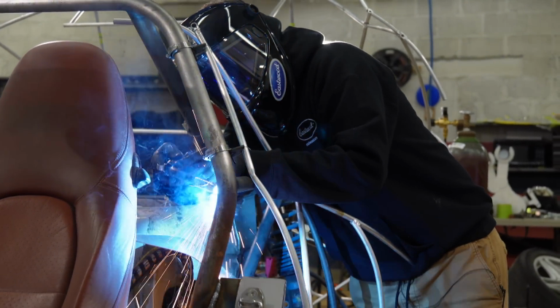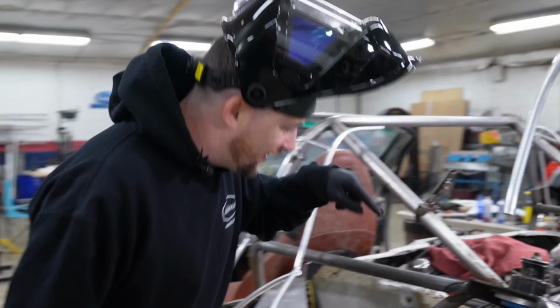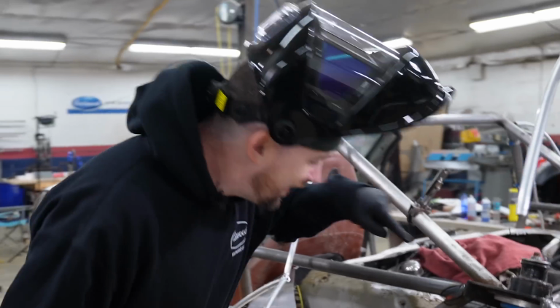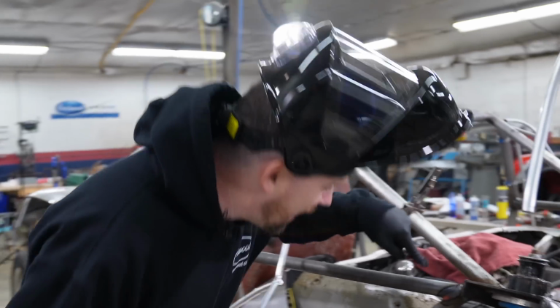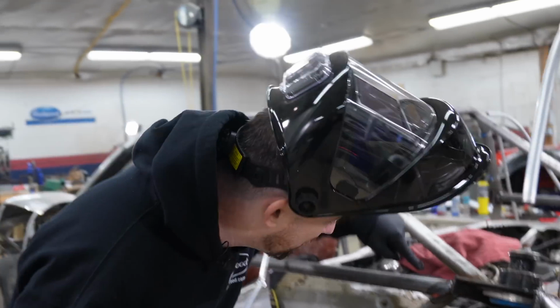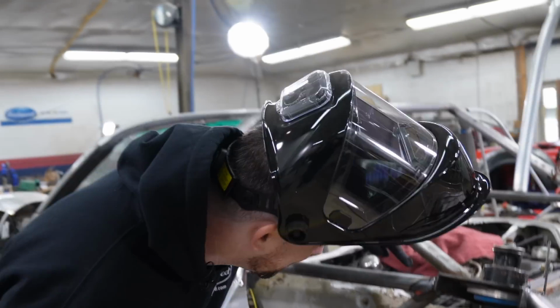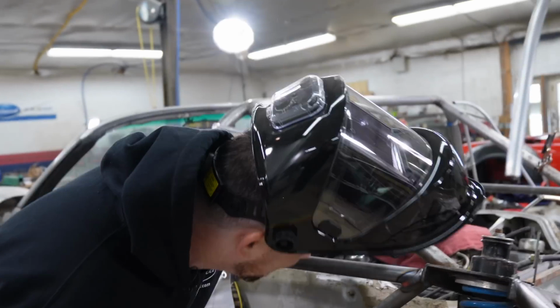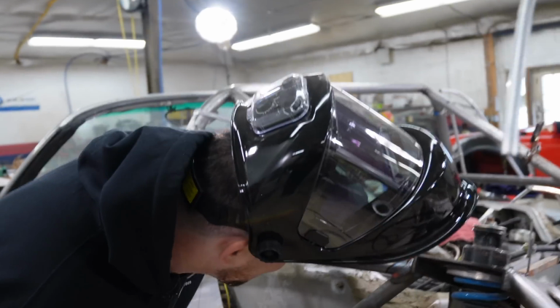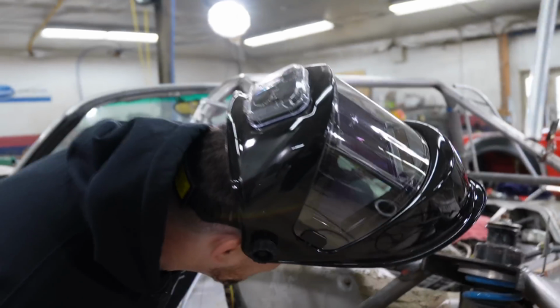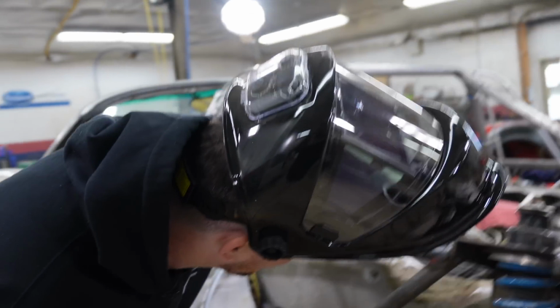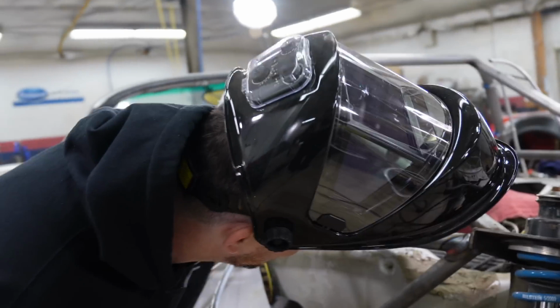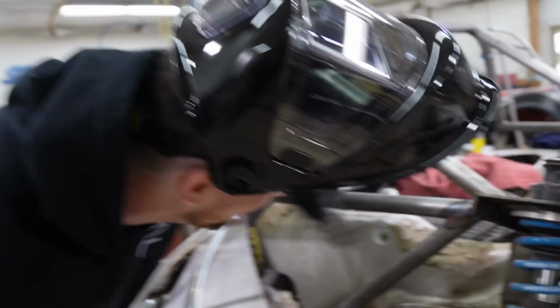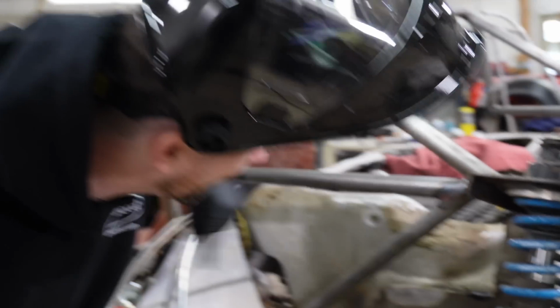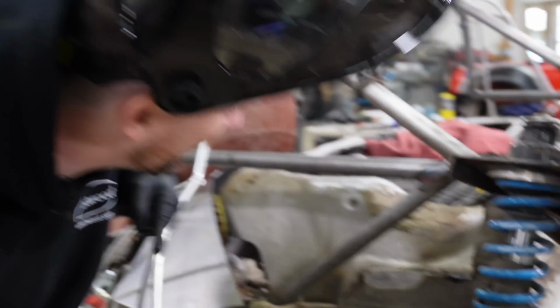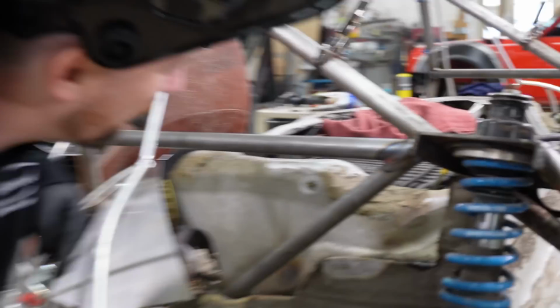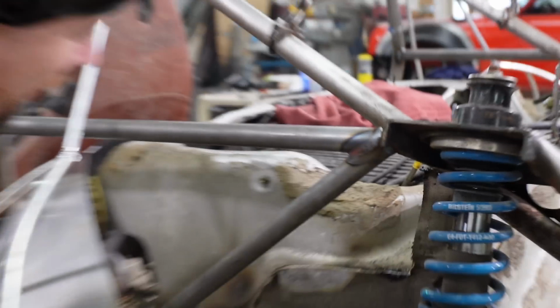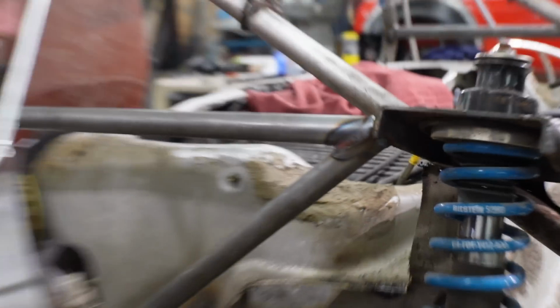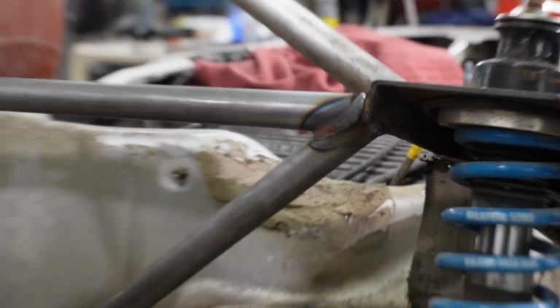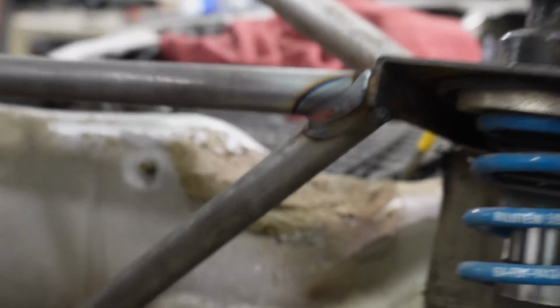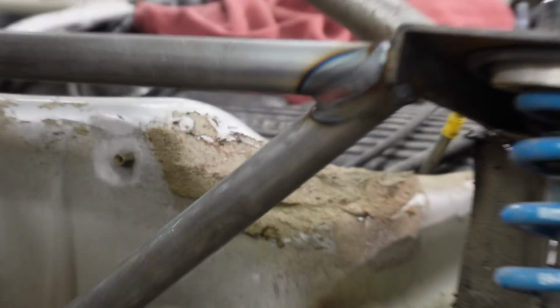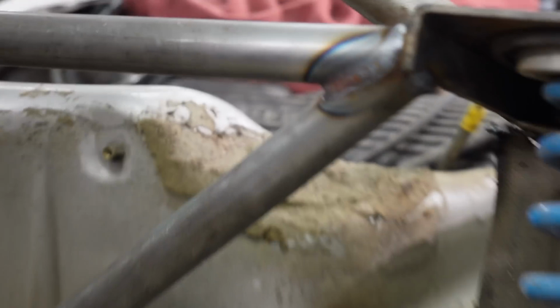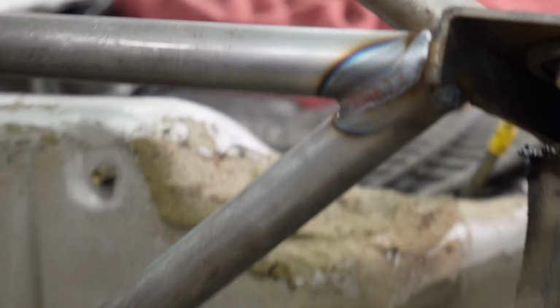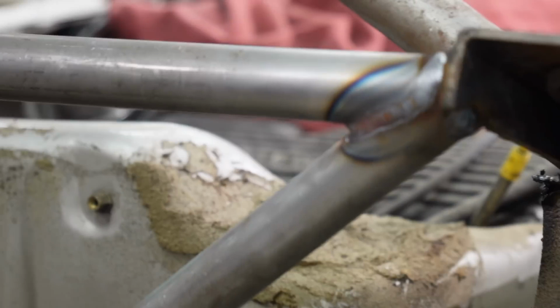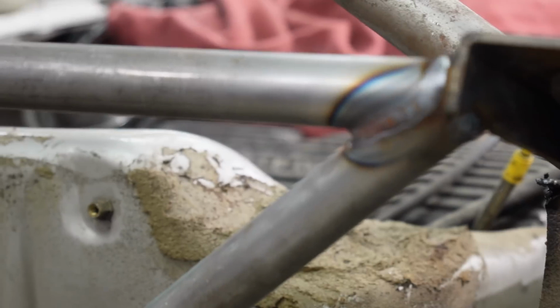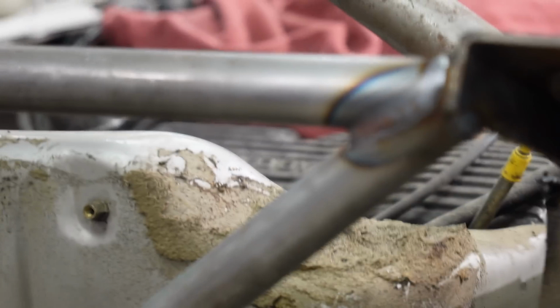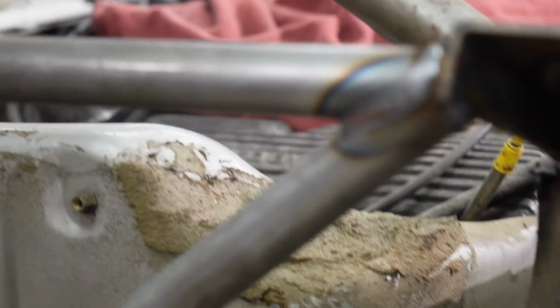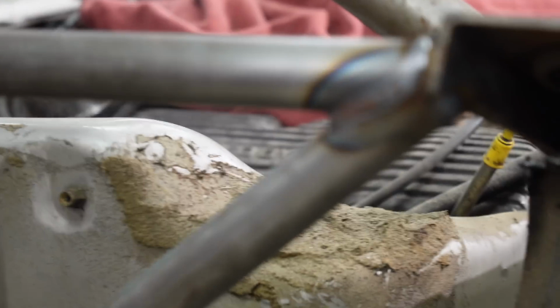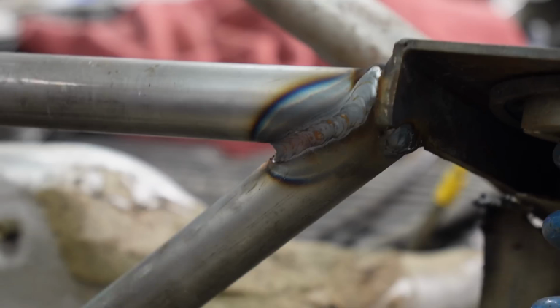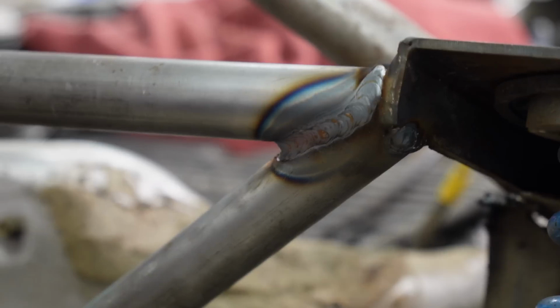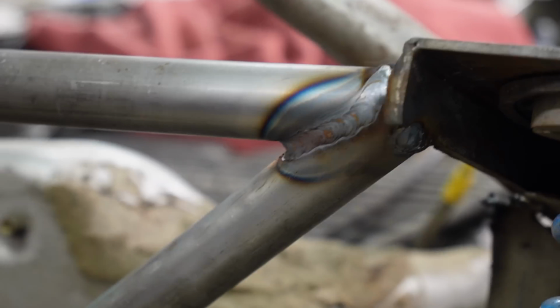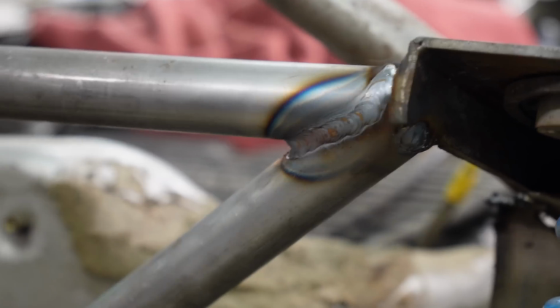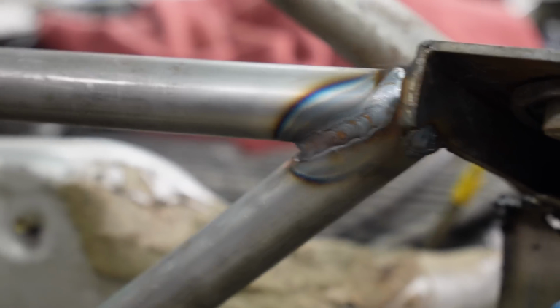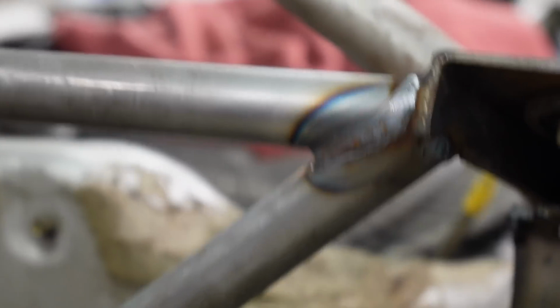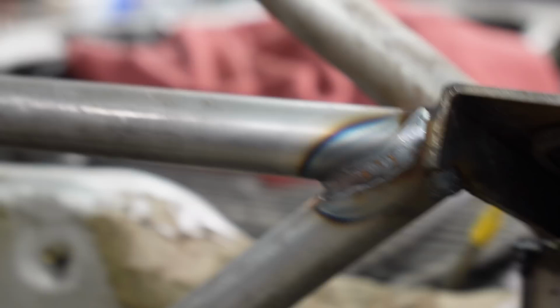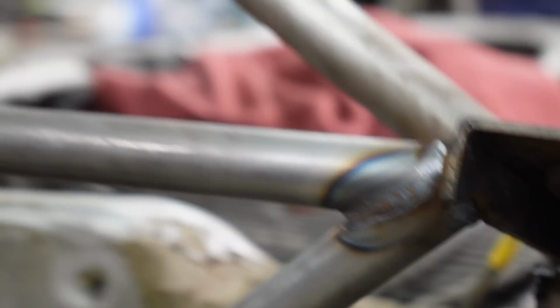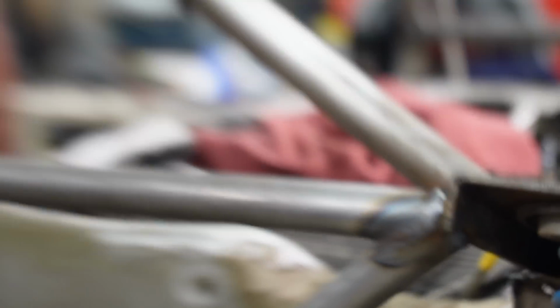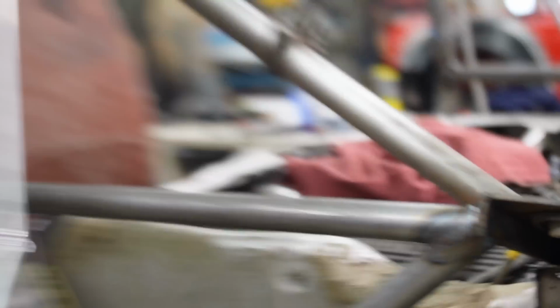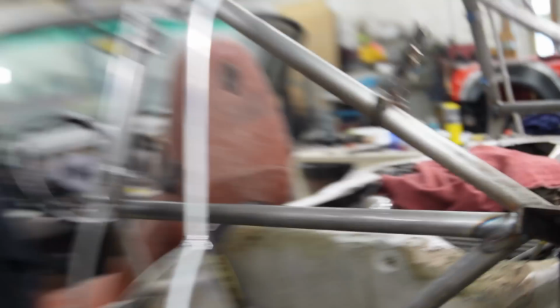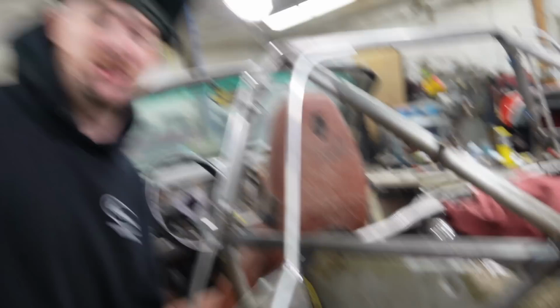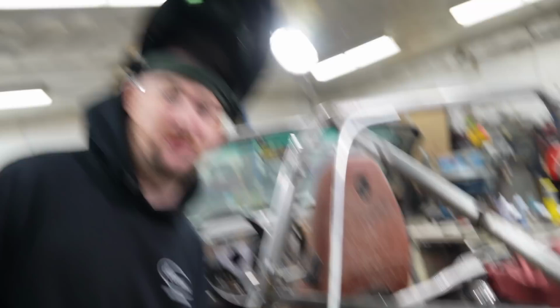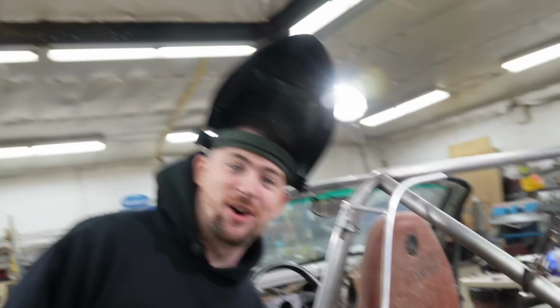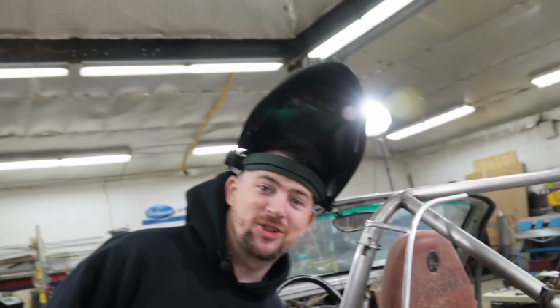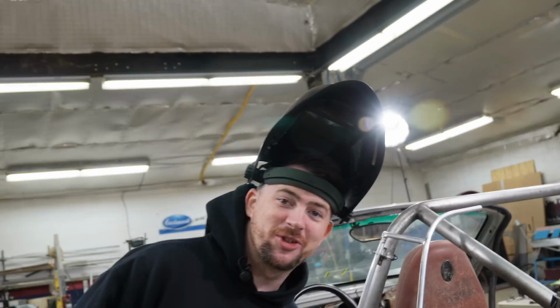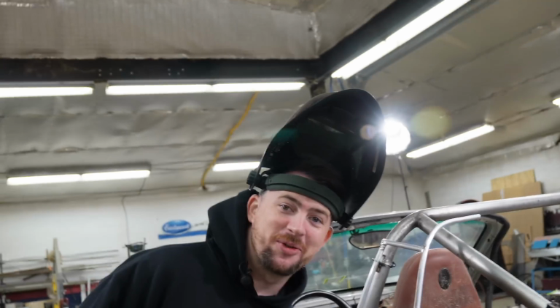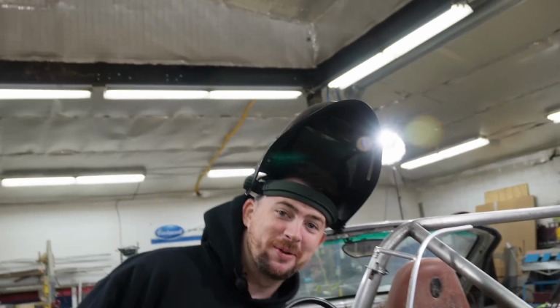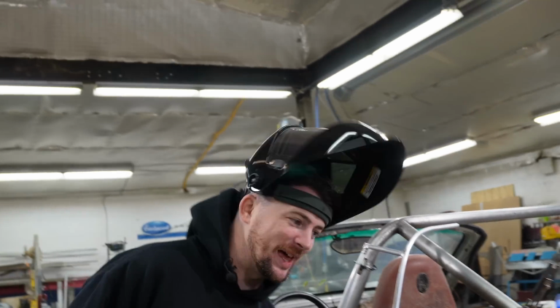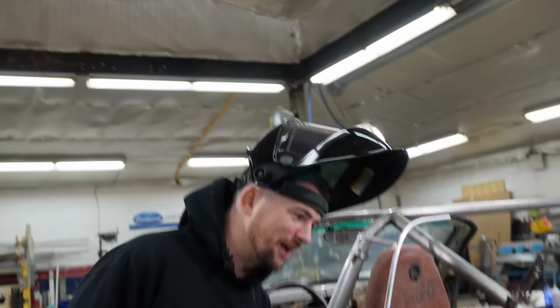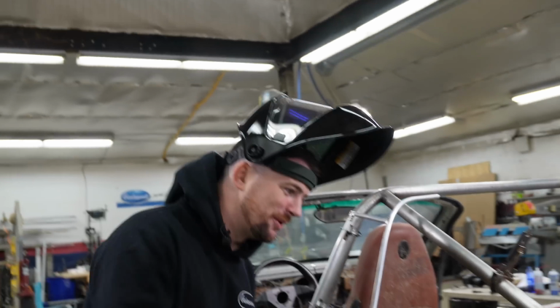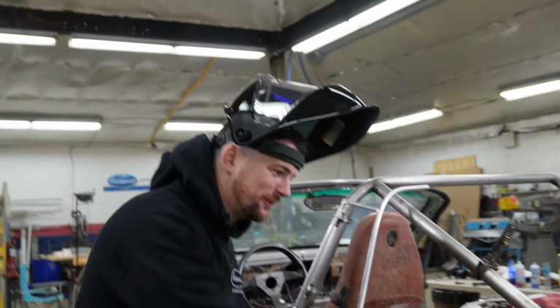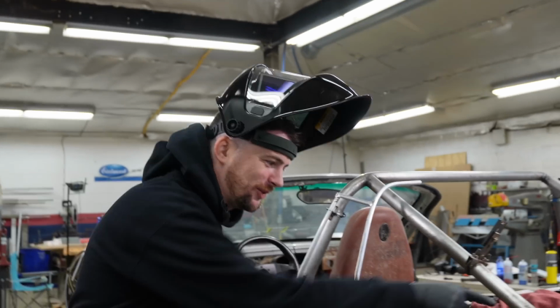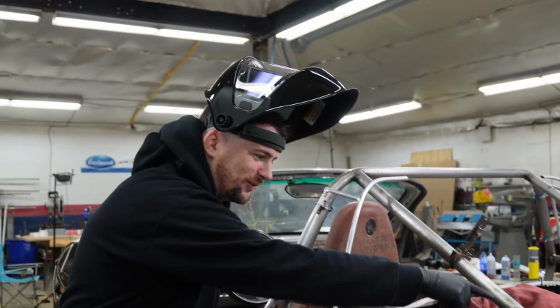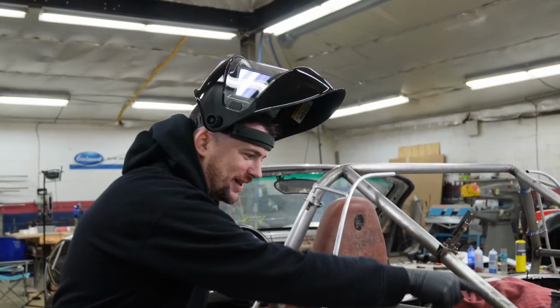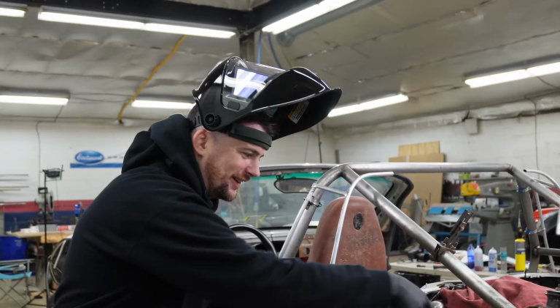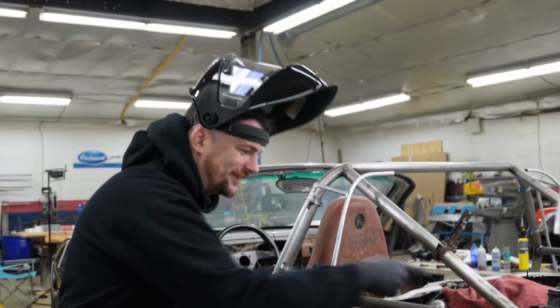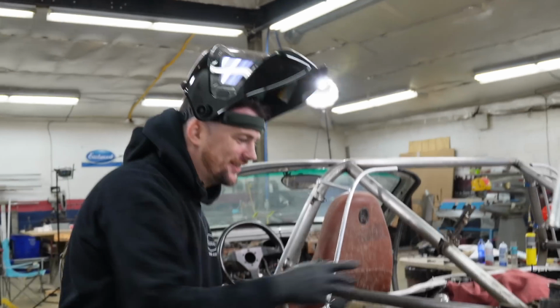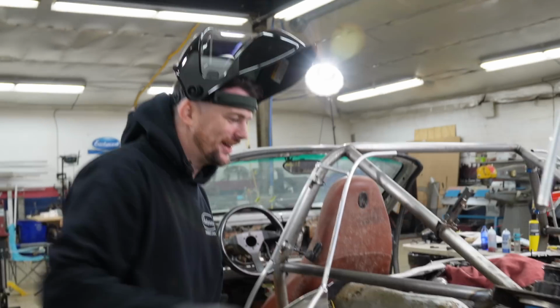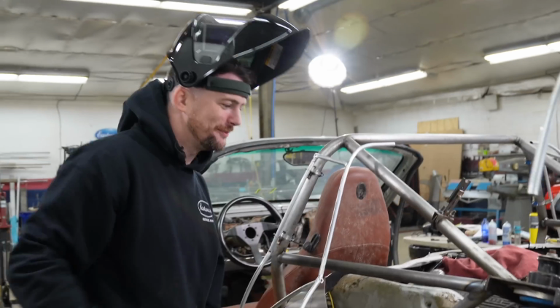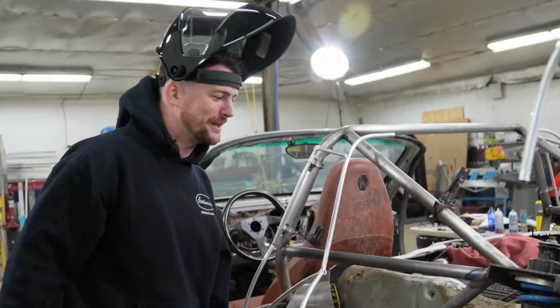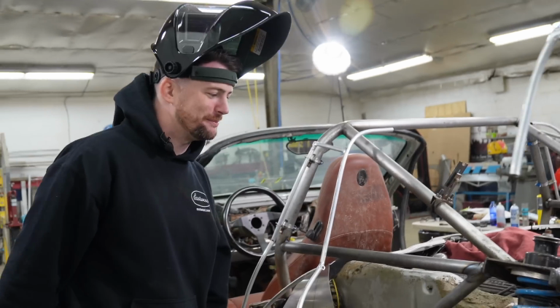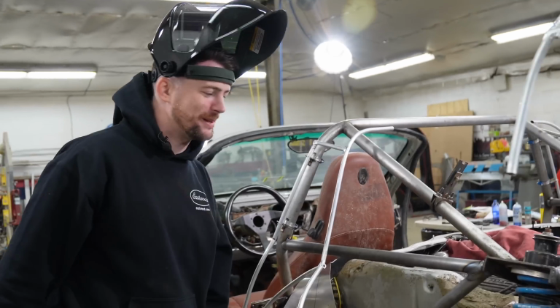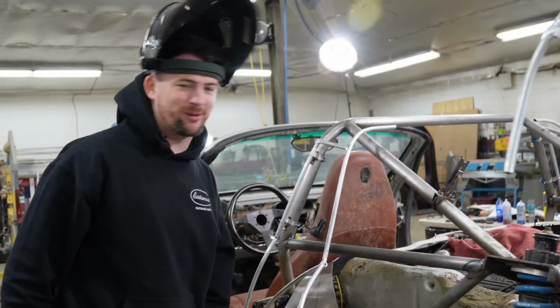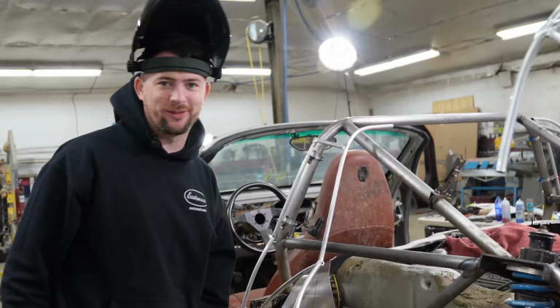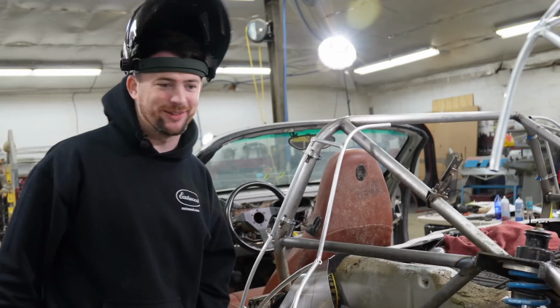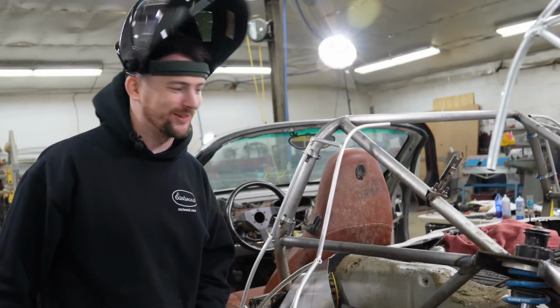That one came out so much better than the other side. Both sides are functional, but that one was really nice. I'm getting better at this.